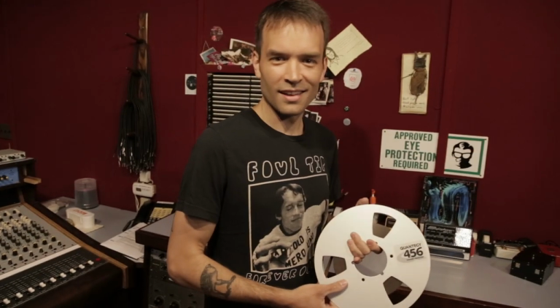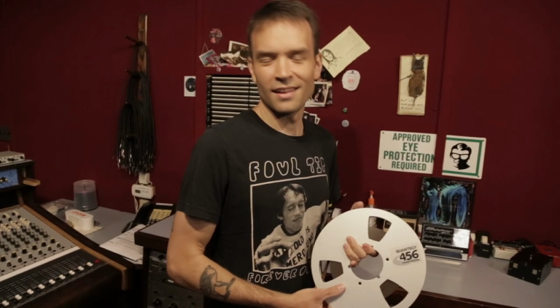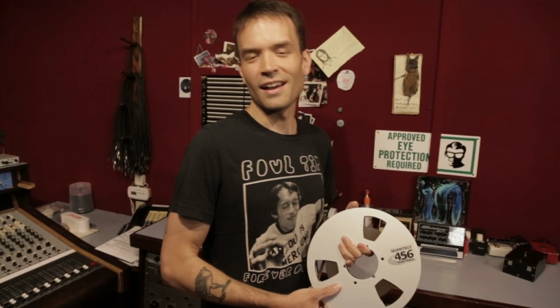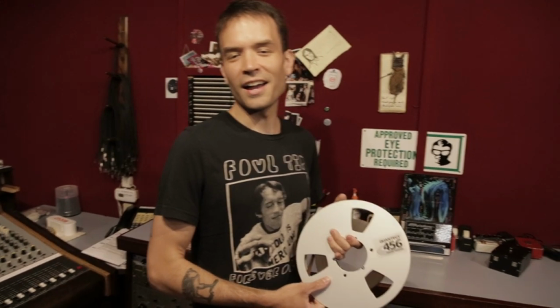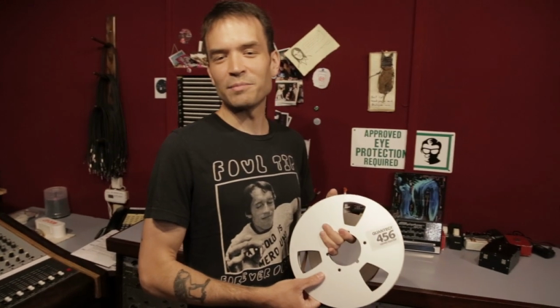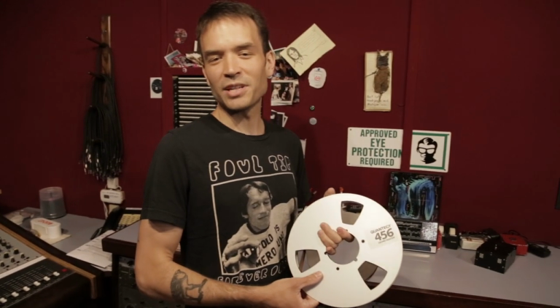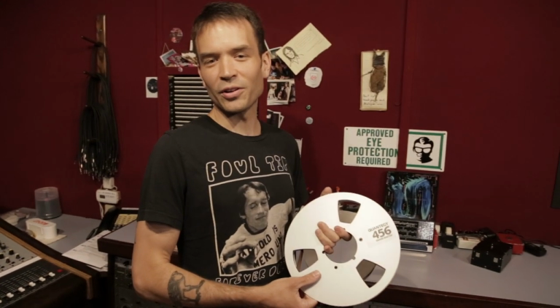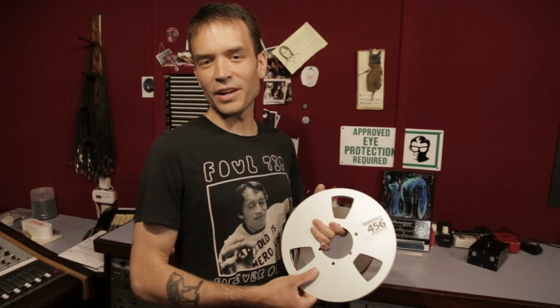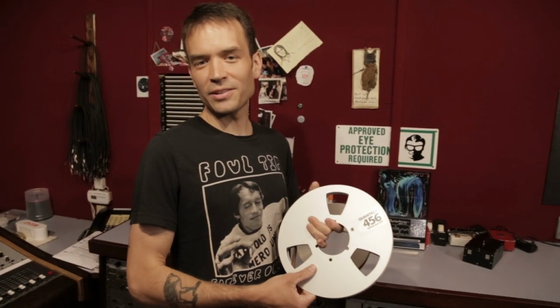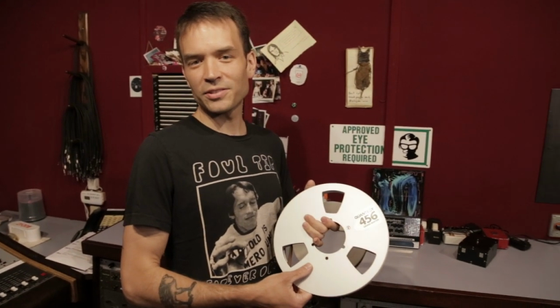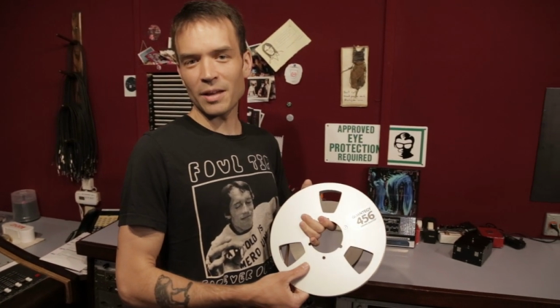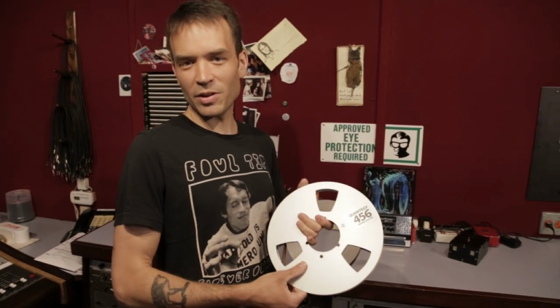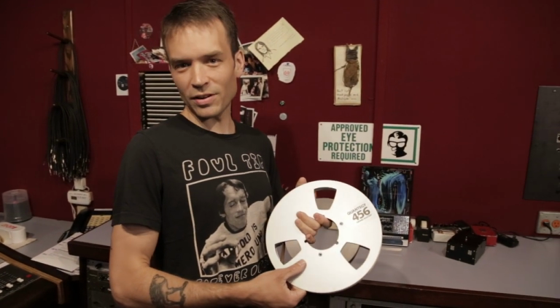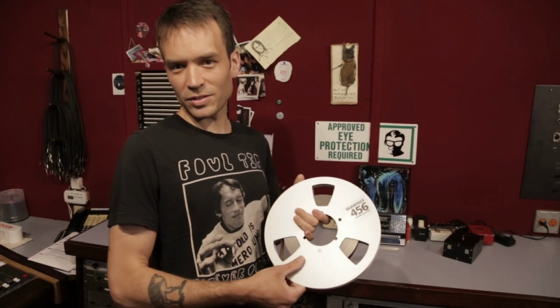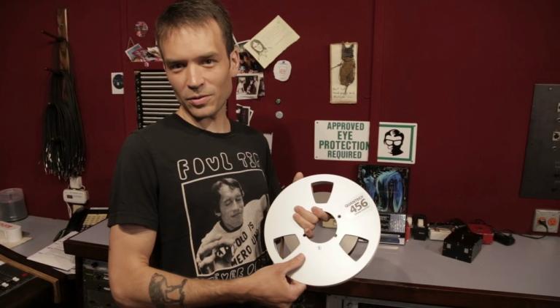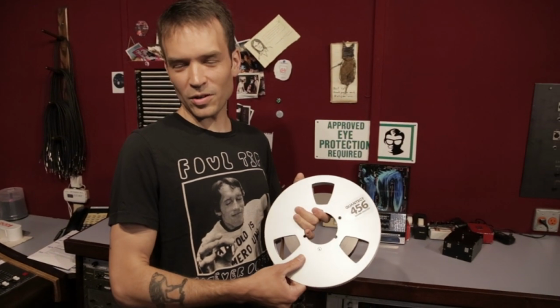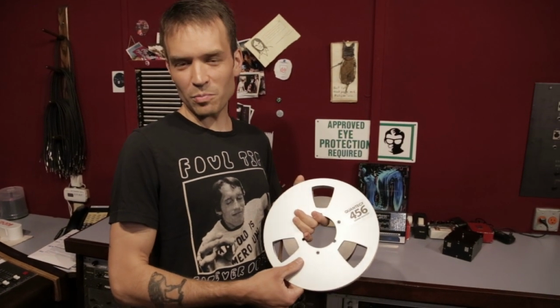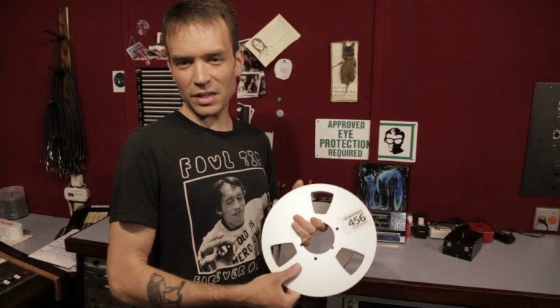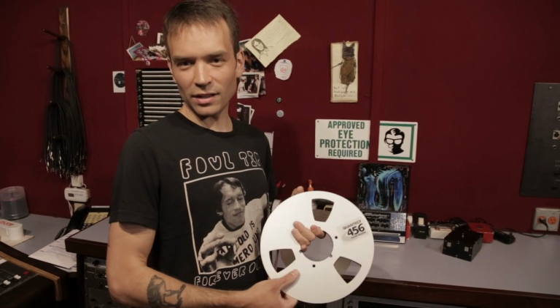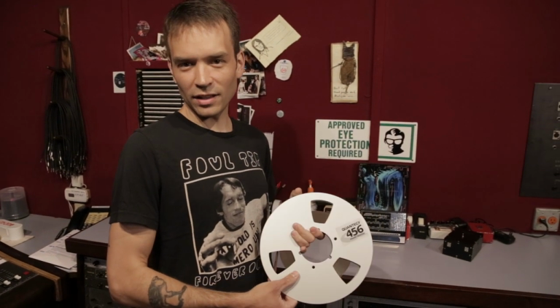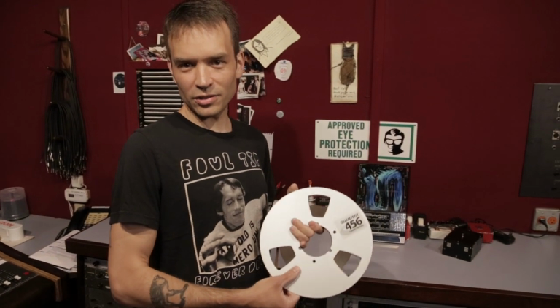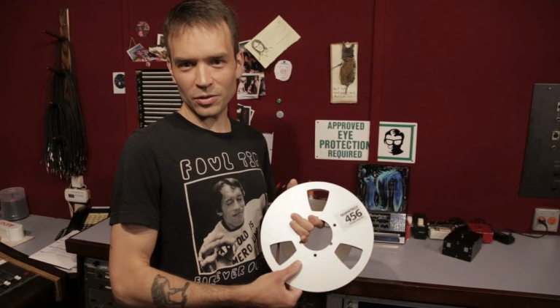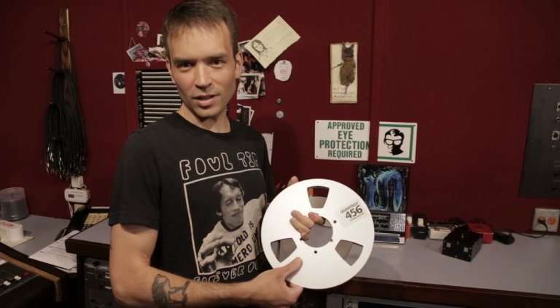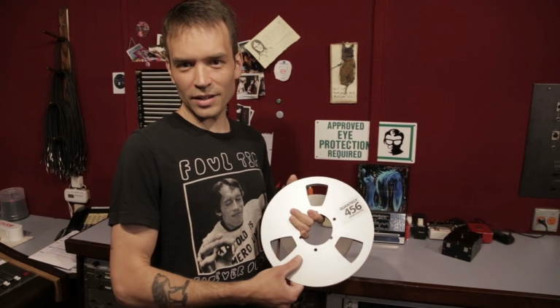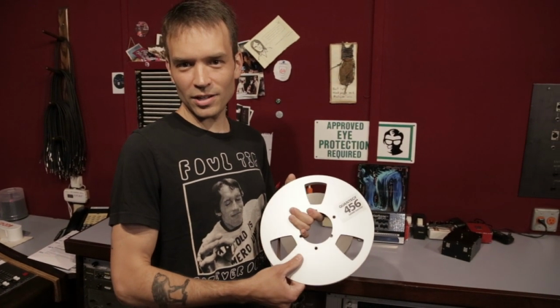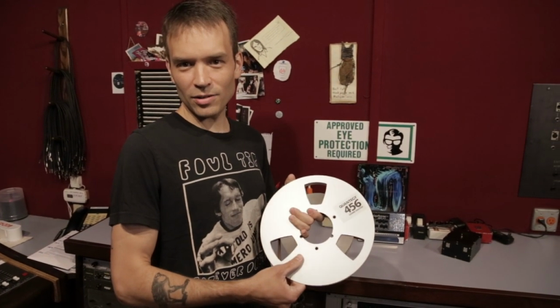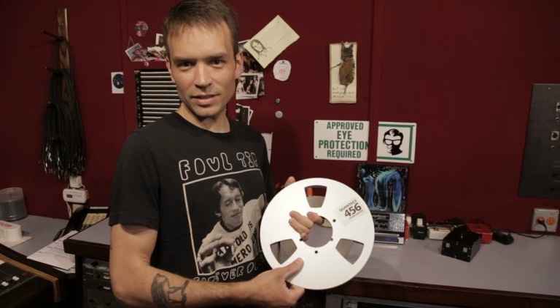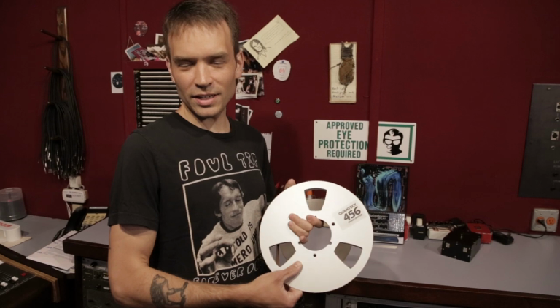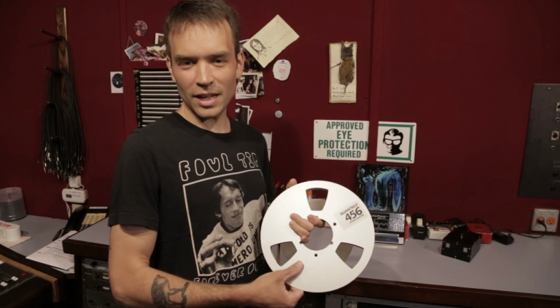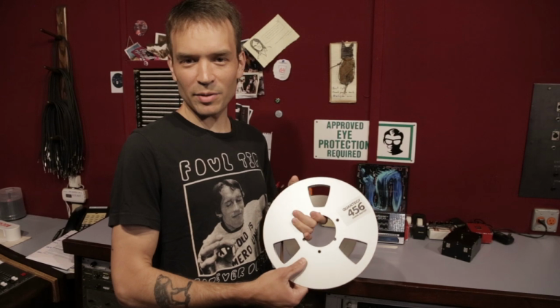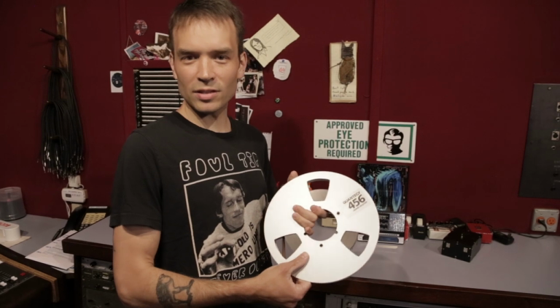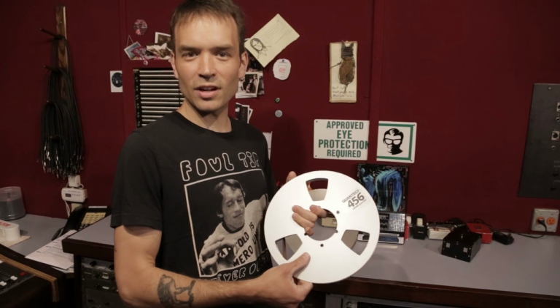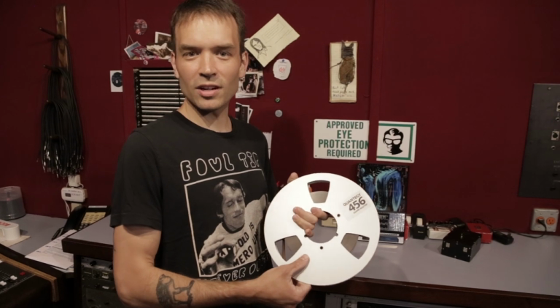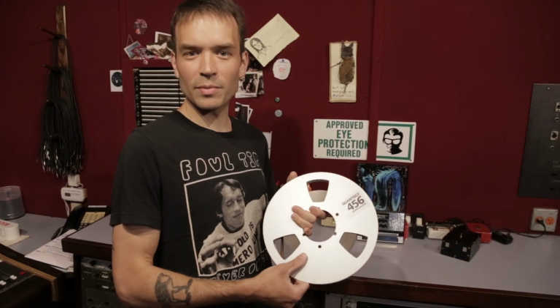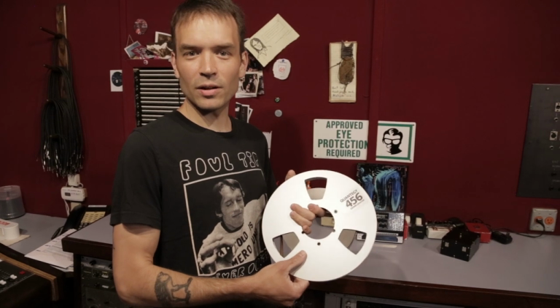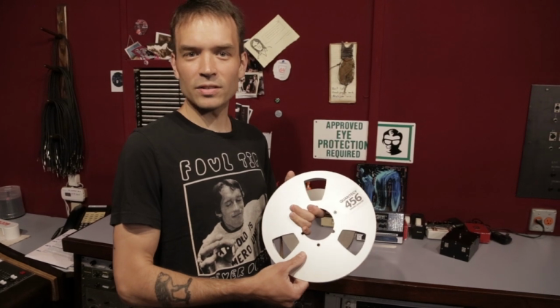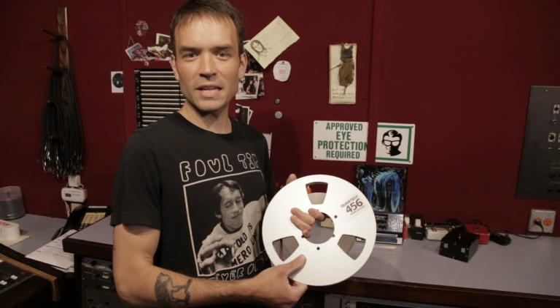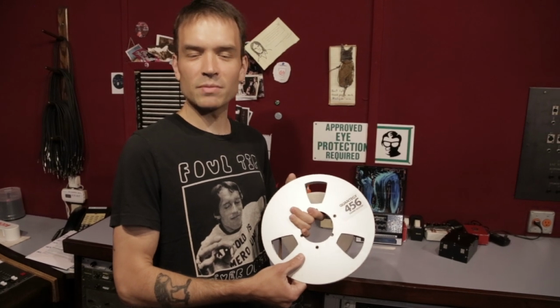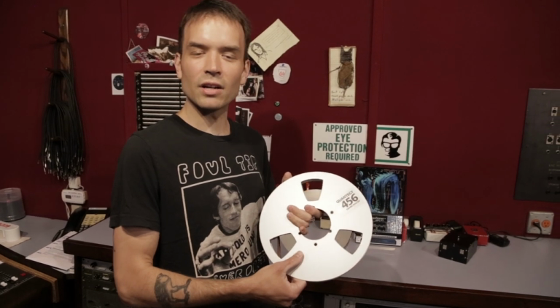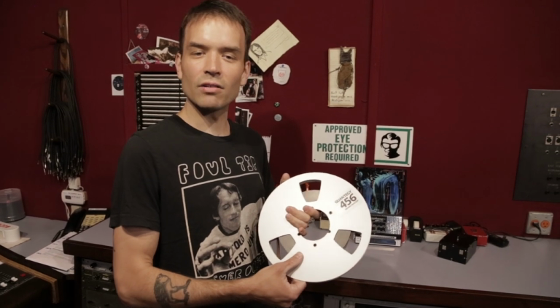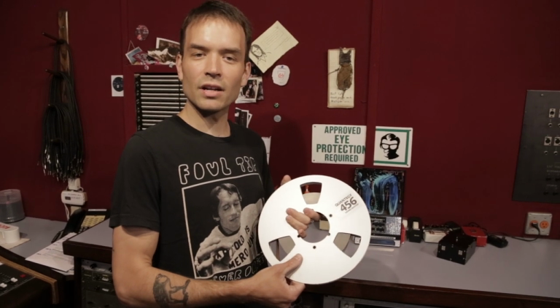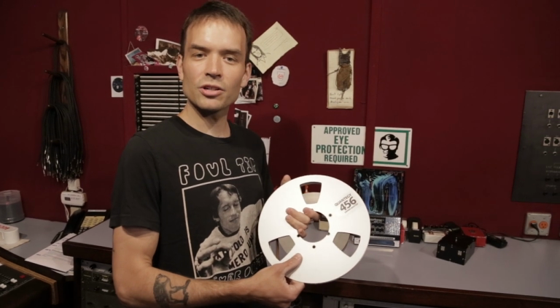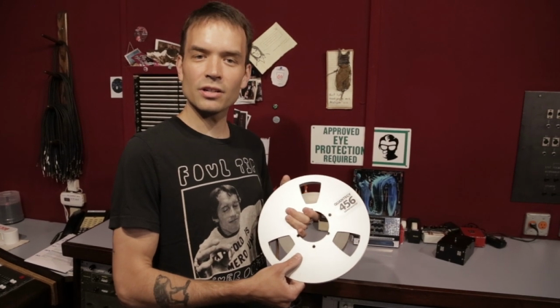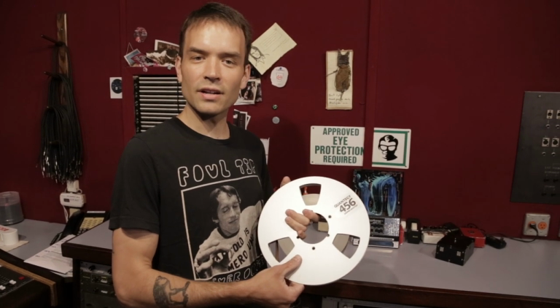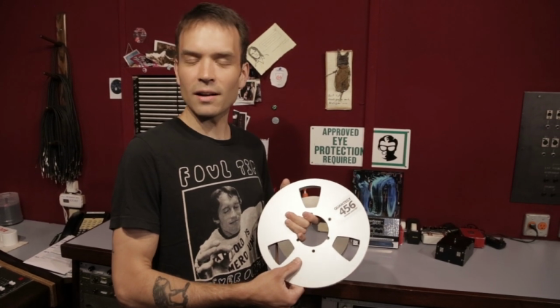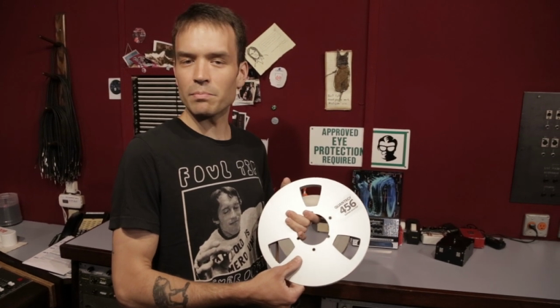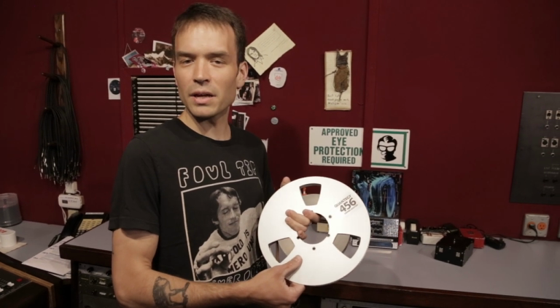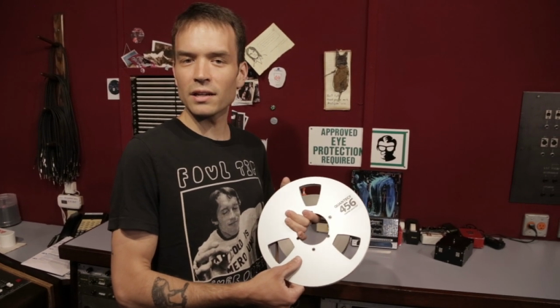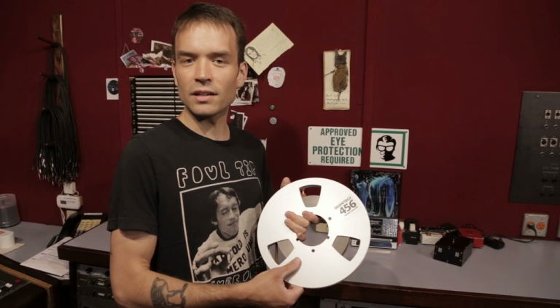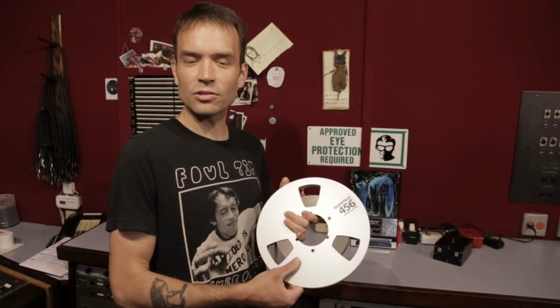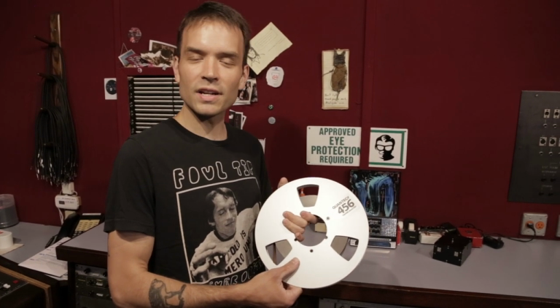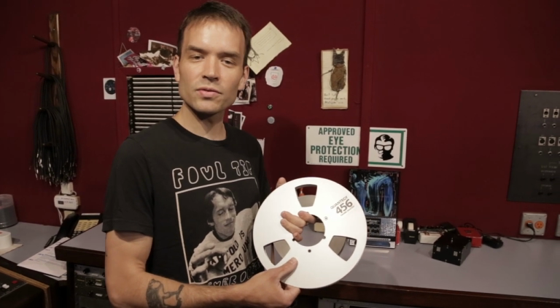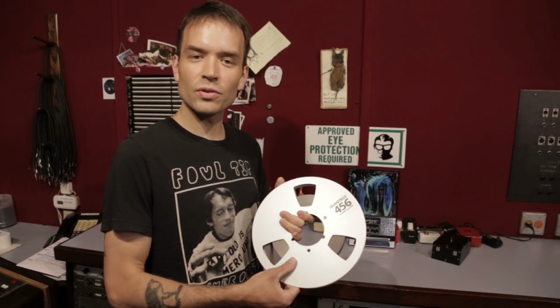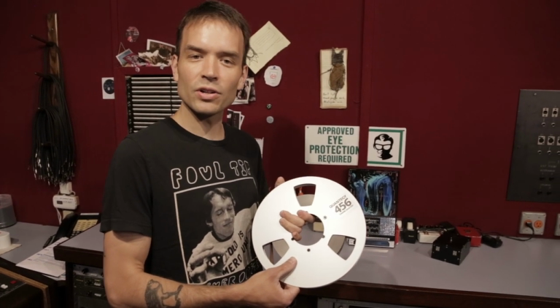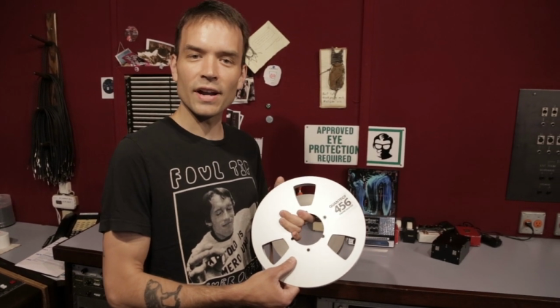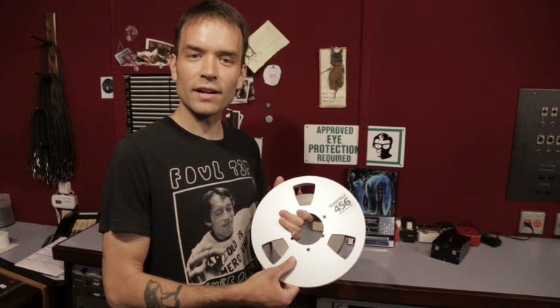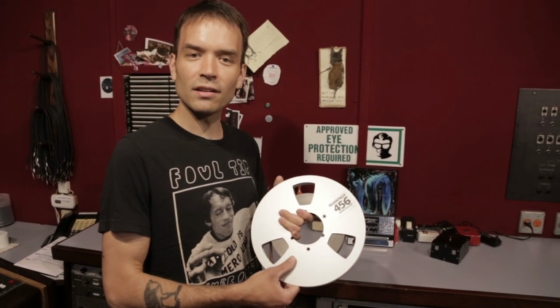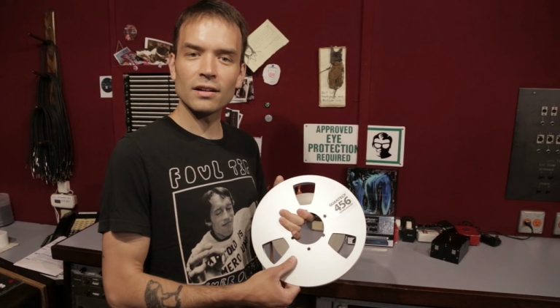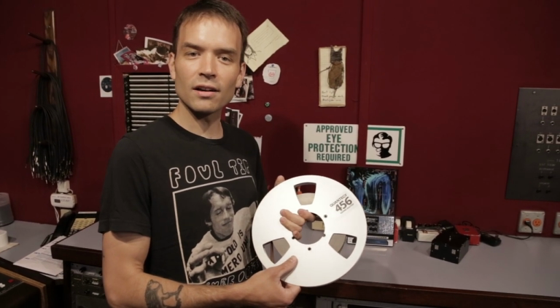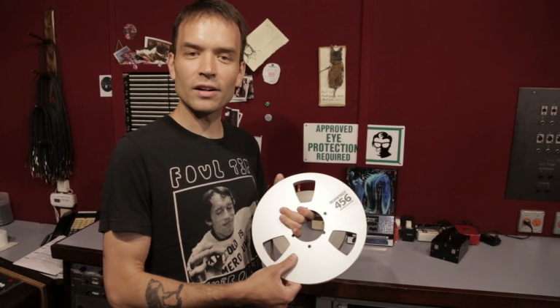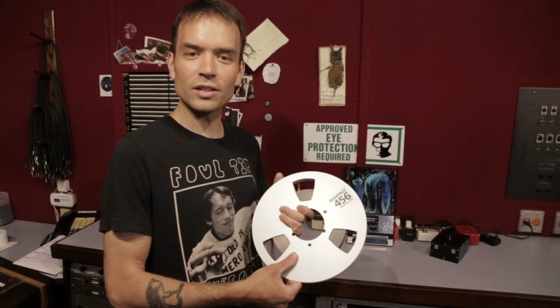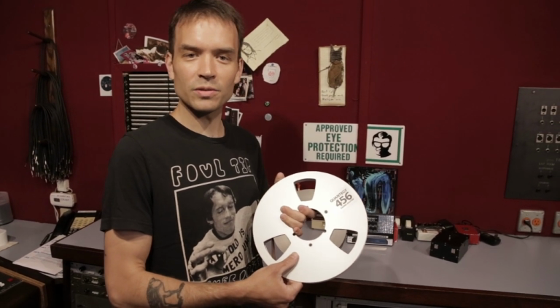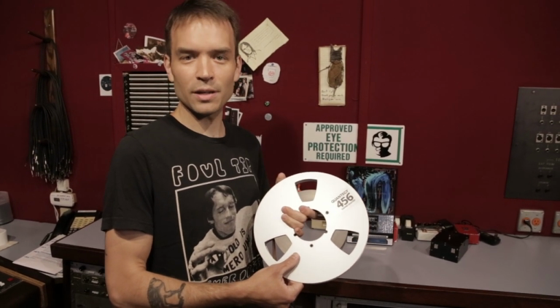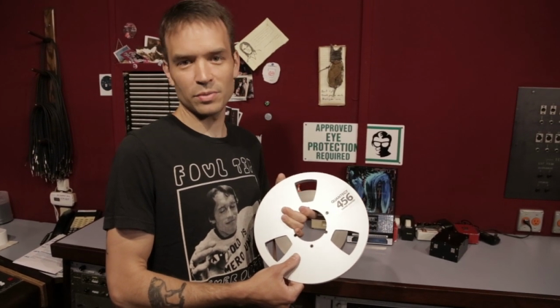Hi, I'm Taylor Hales. I'm here in Studio B at Electrical Audio and today I'm going to talk about tape degradation and how to bake and transfer your analog audio tapes.